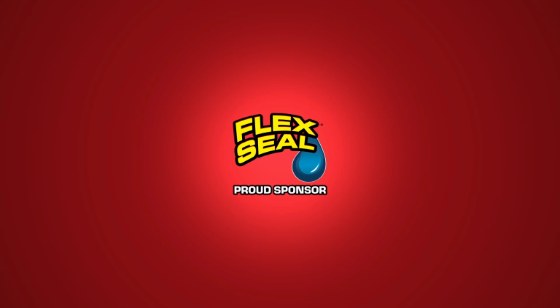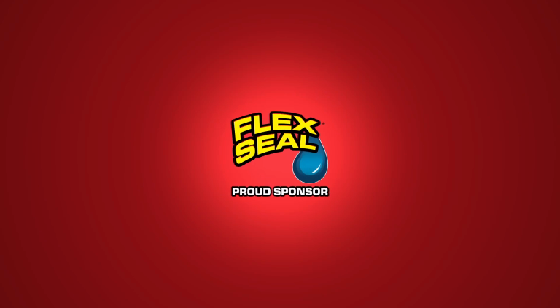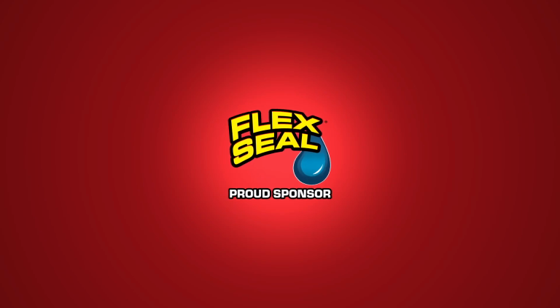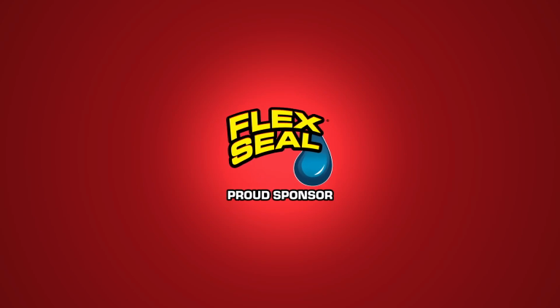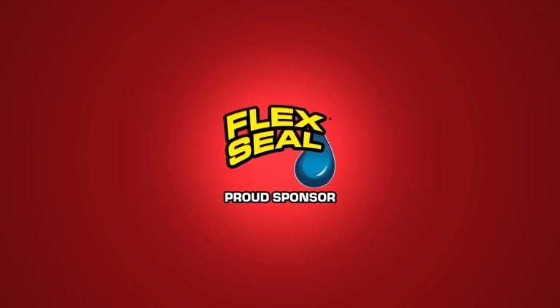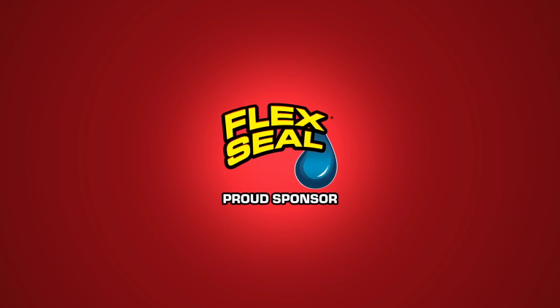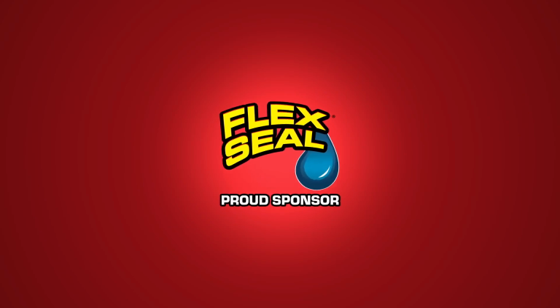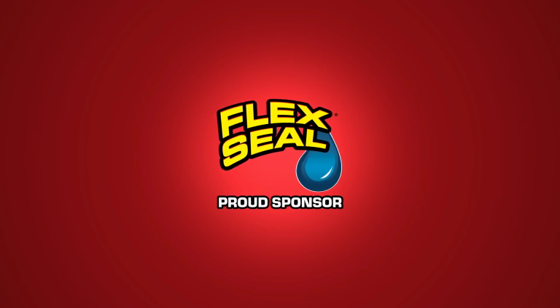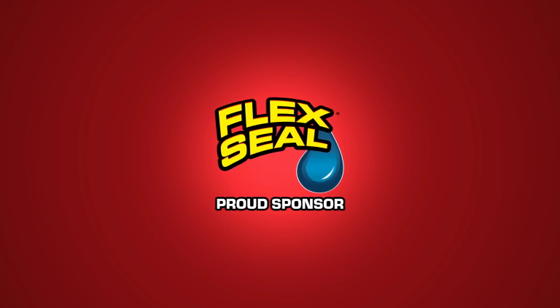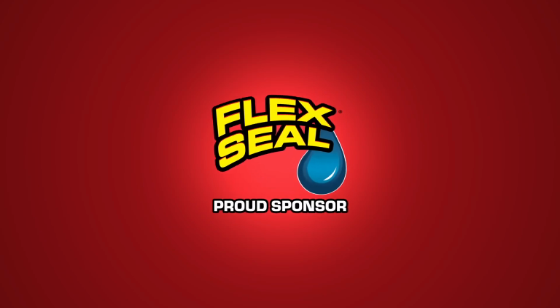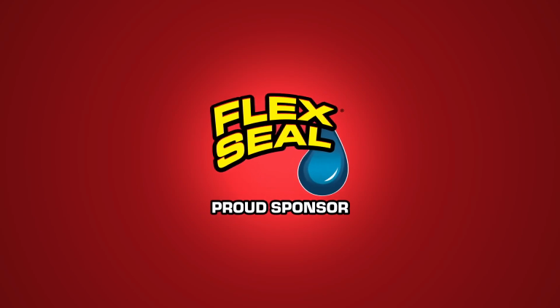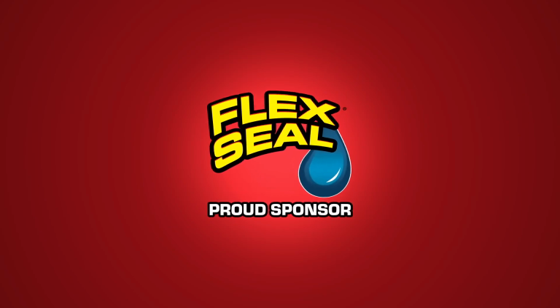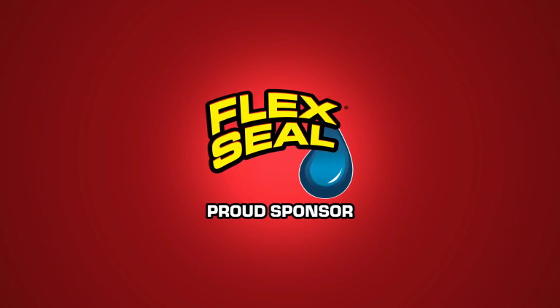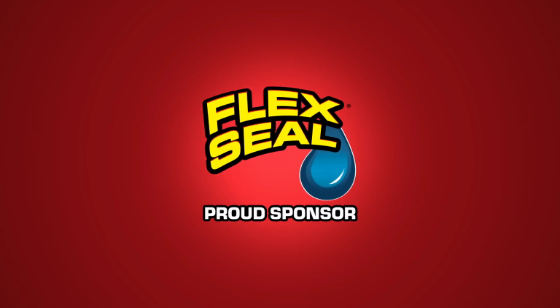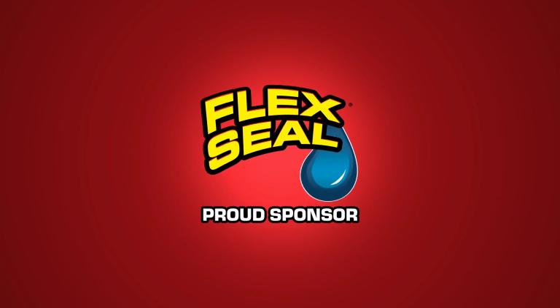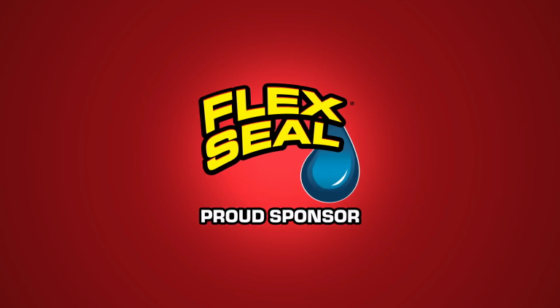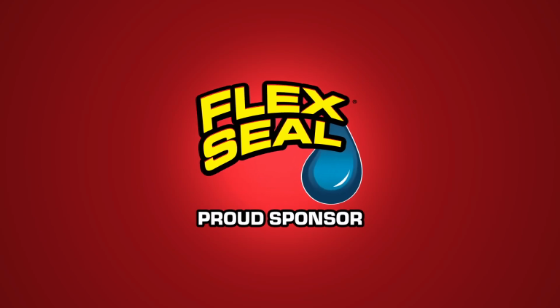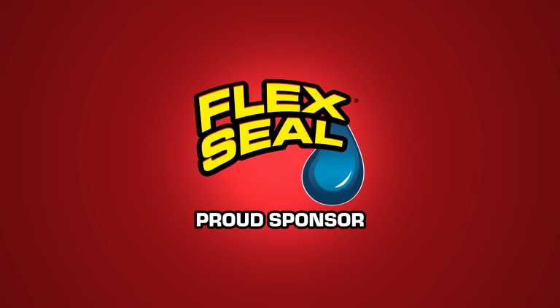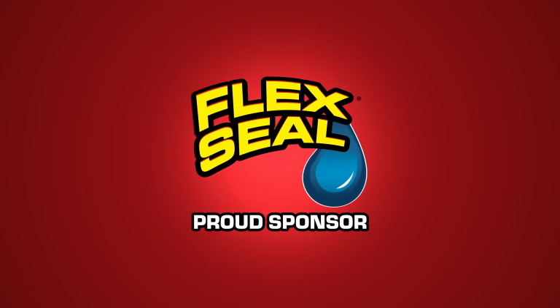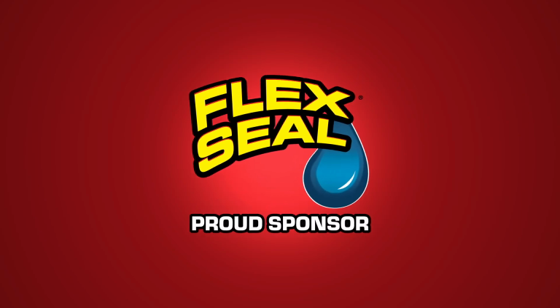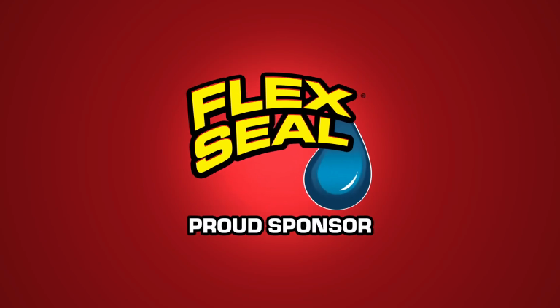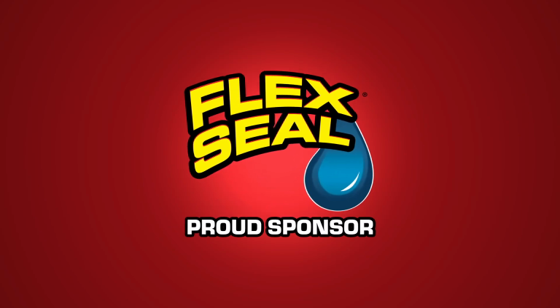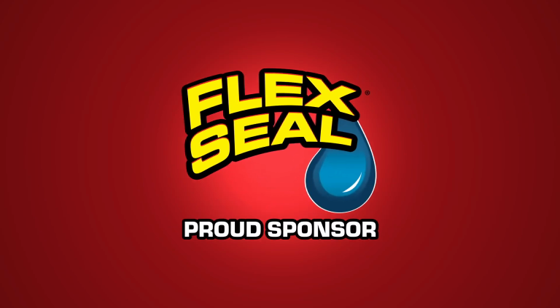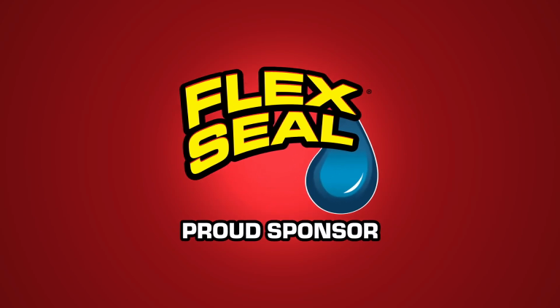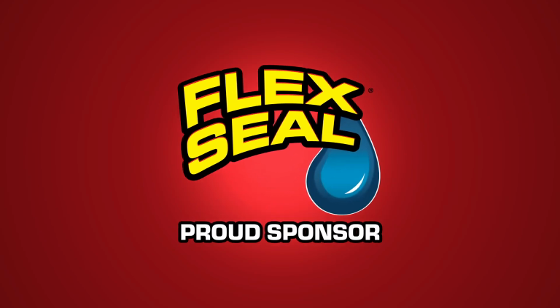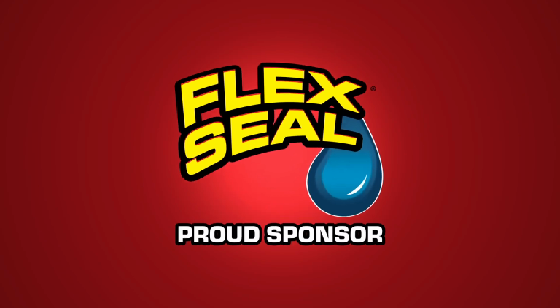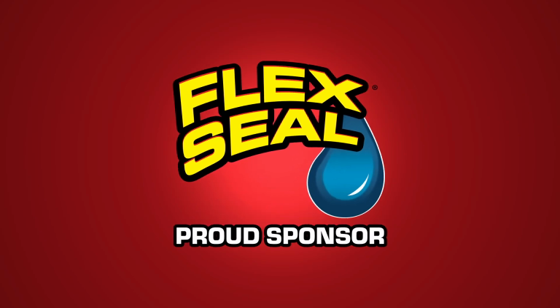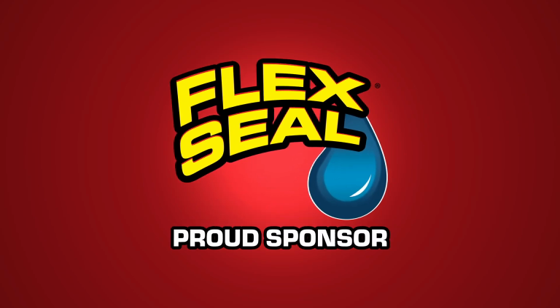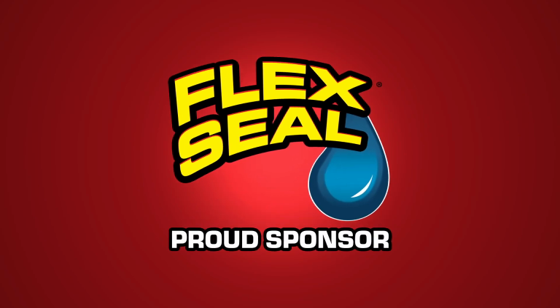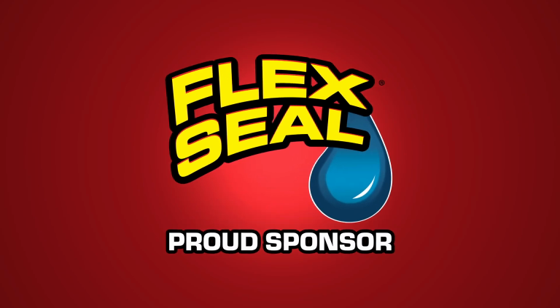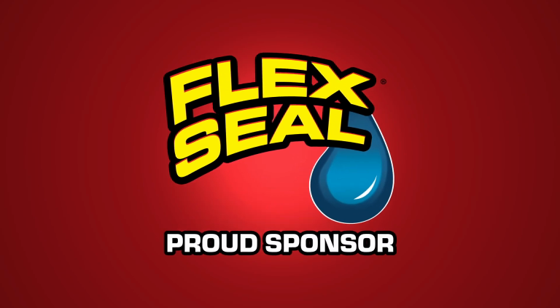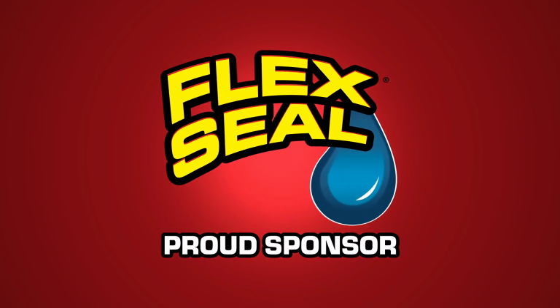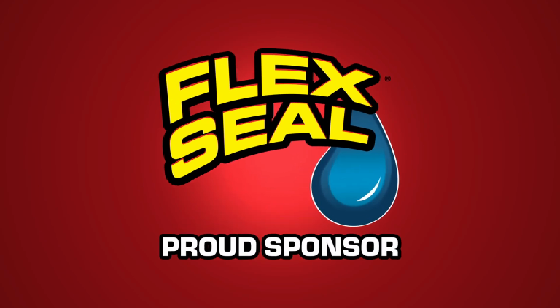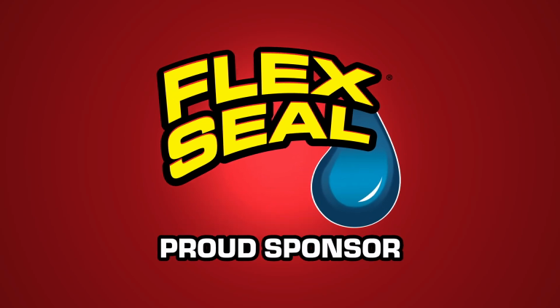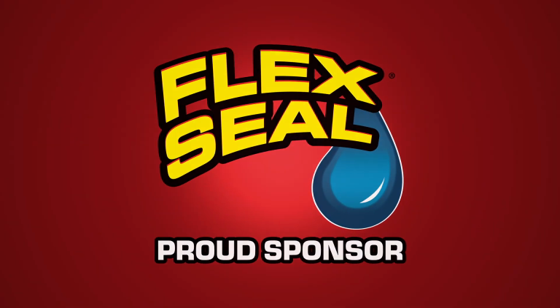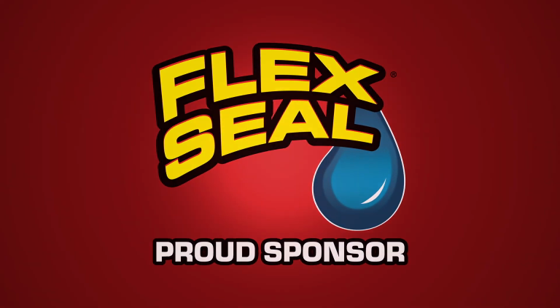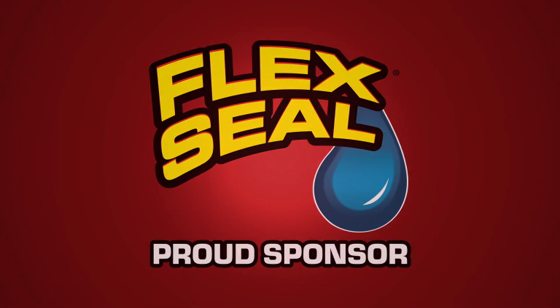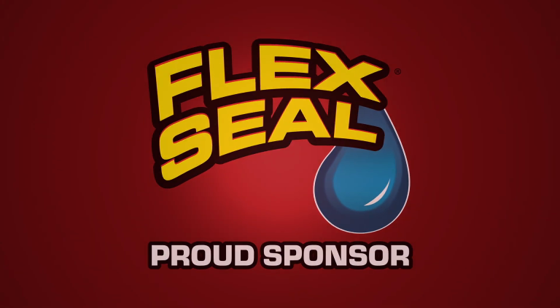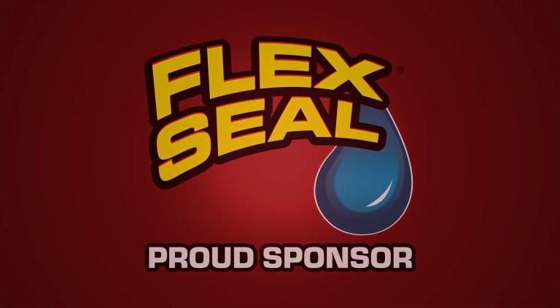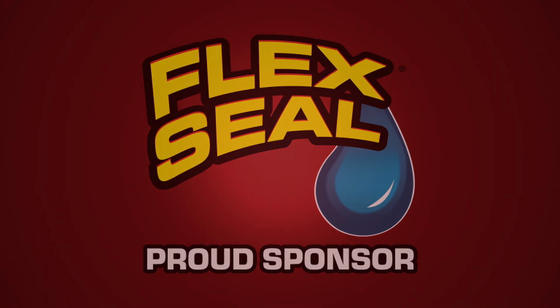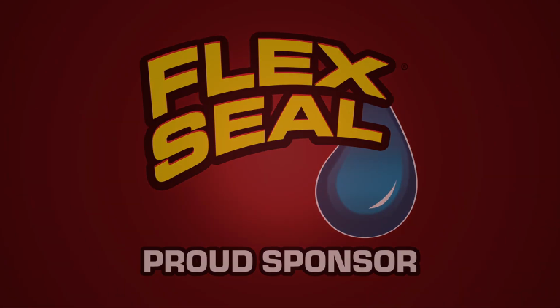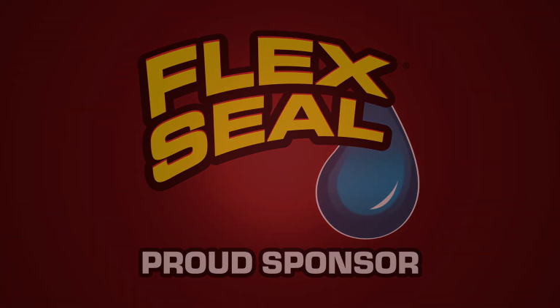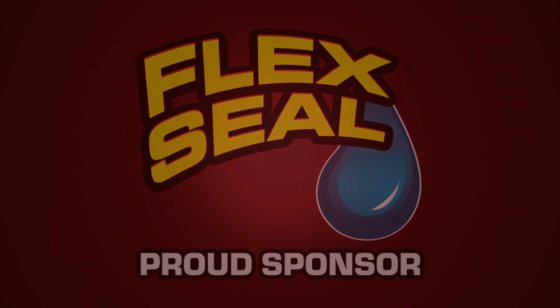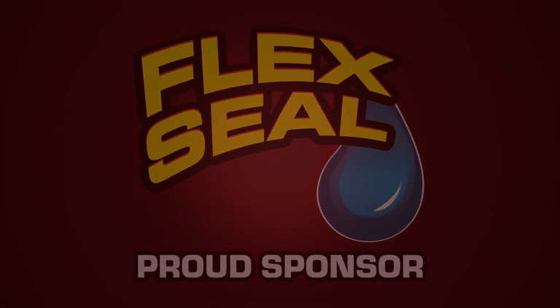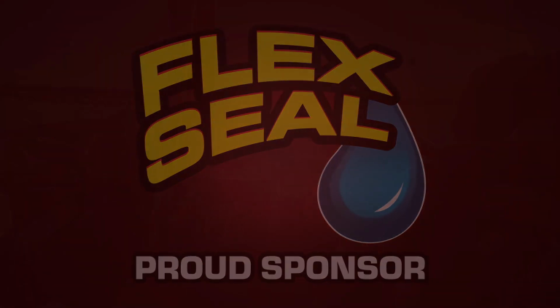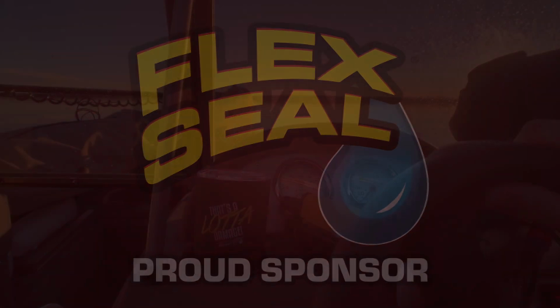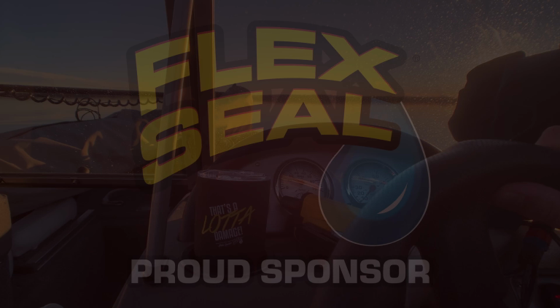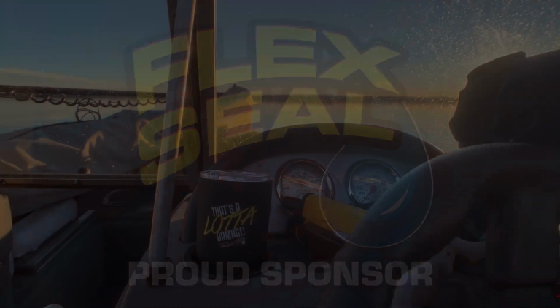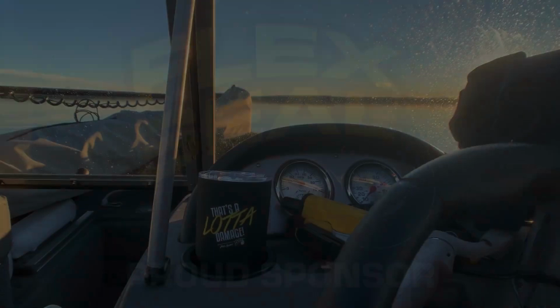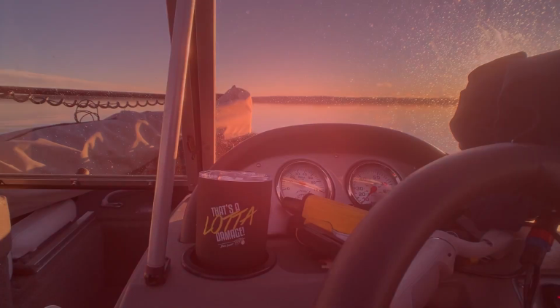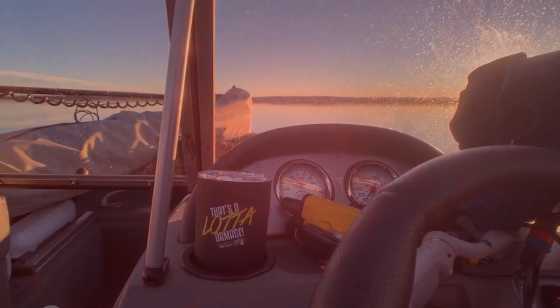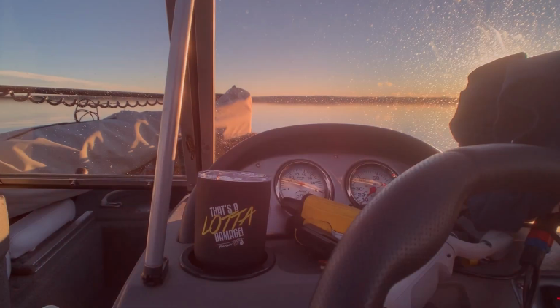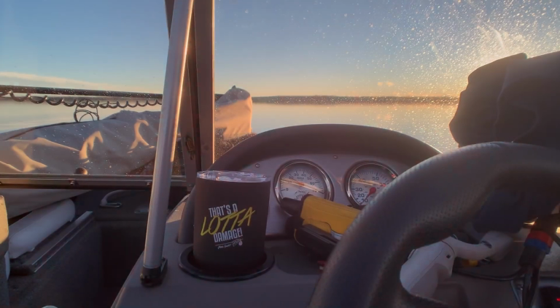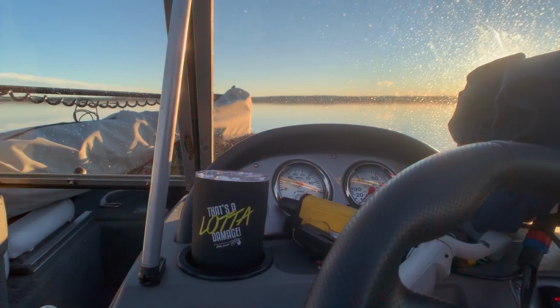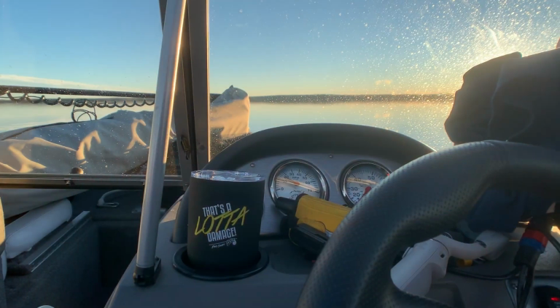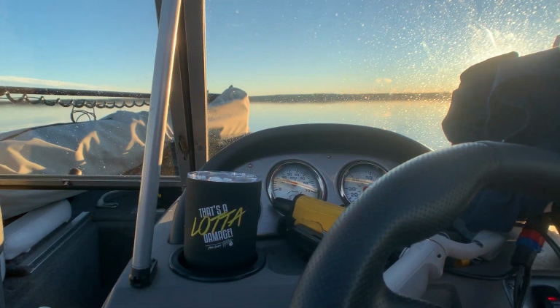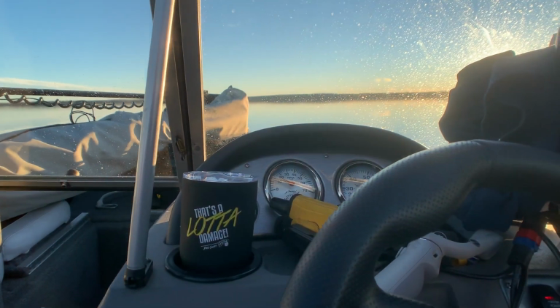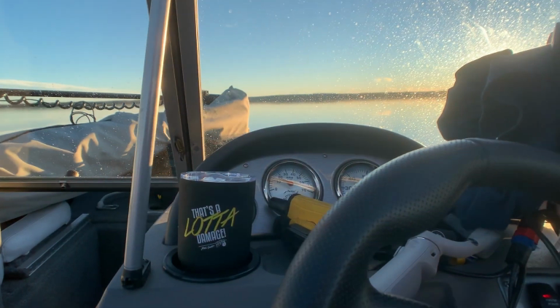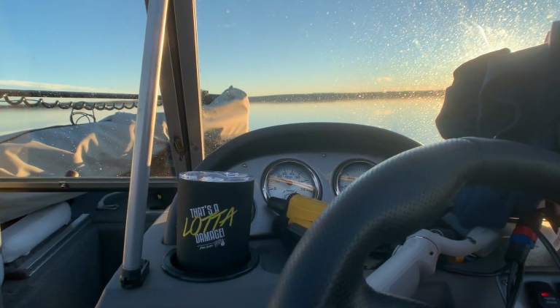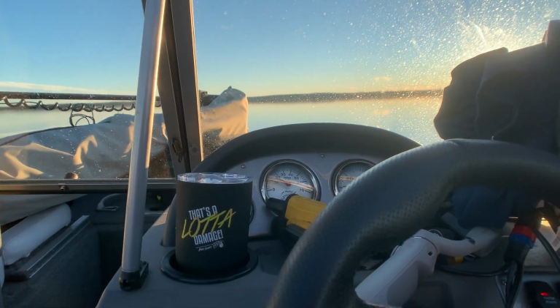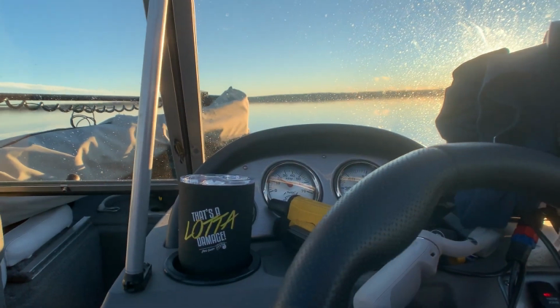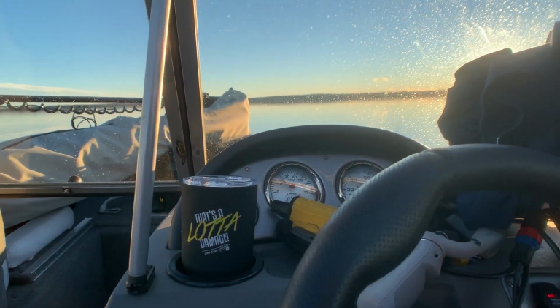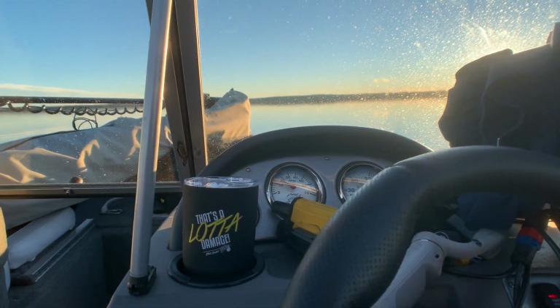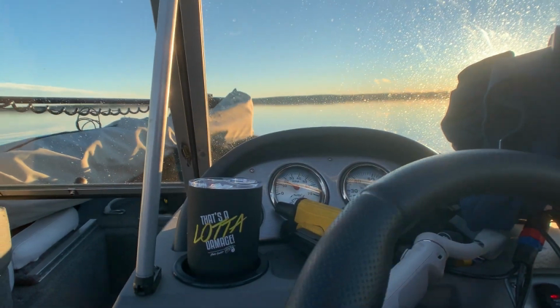Thanks Flex Seal for sponsoring this video and powering our science mission. Hi, I'm Mark from Team Dominator.